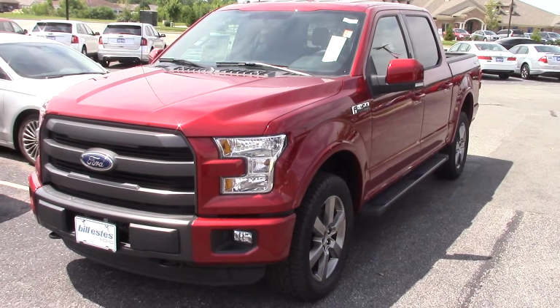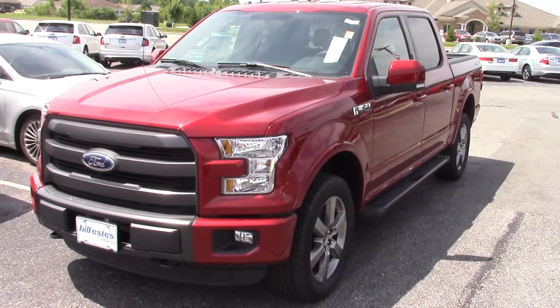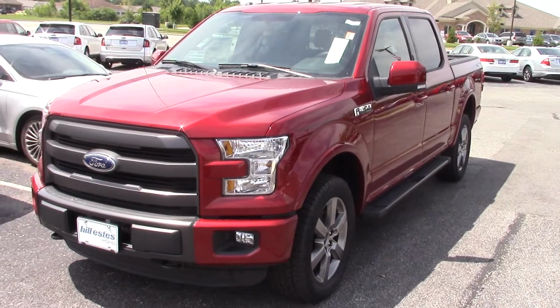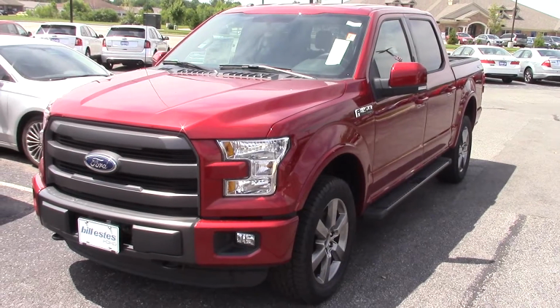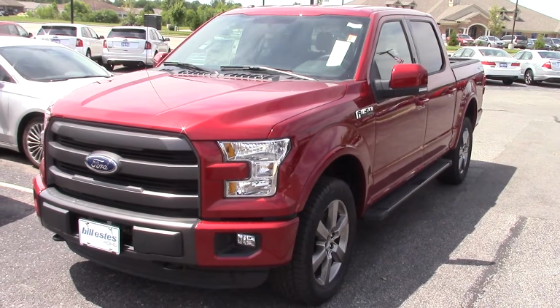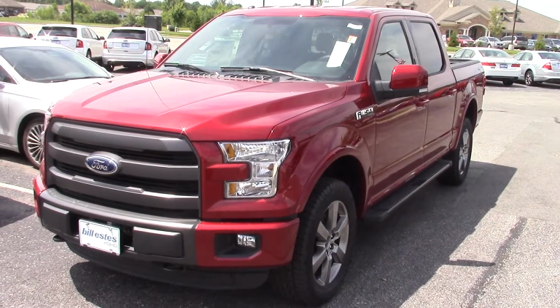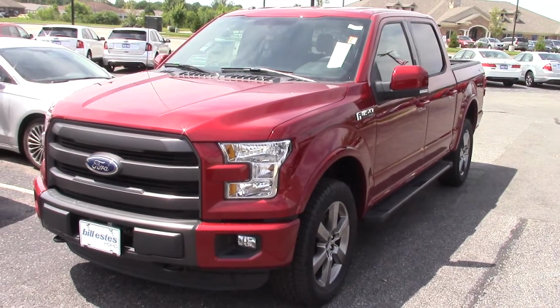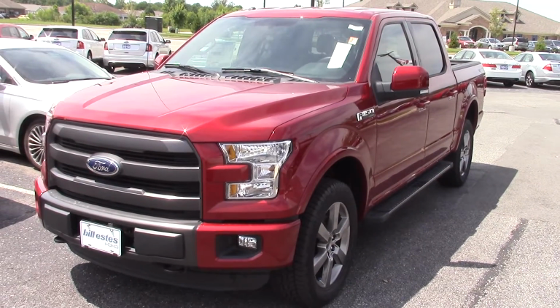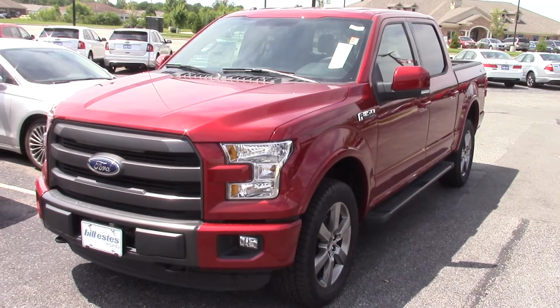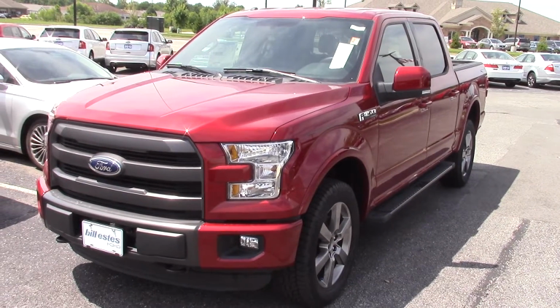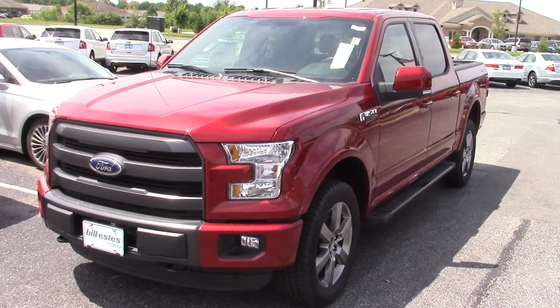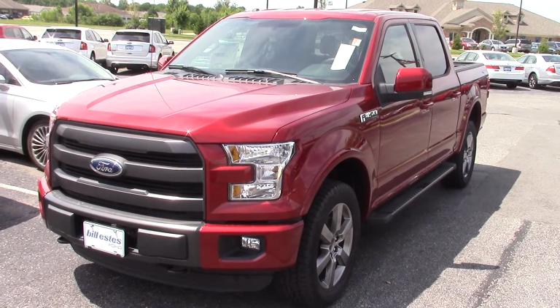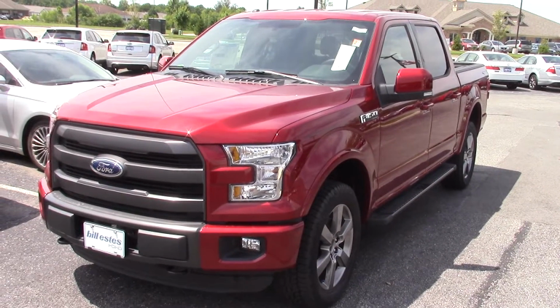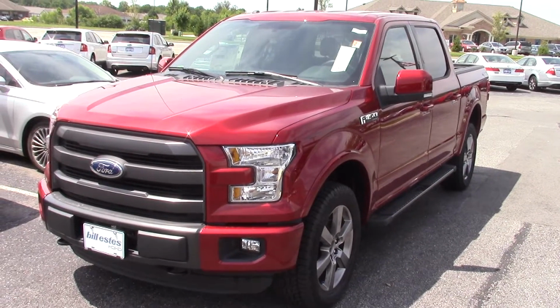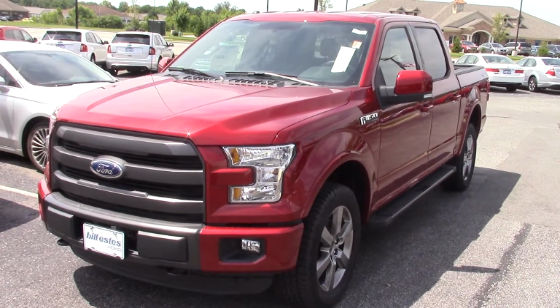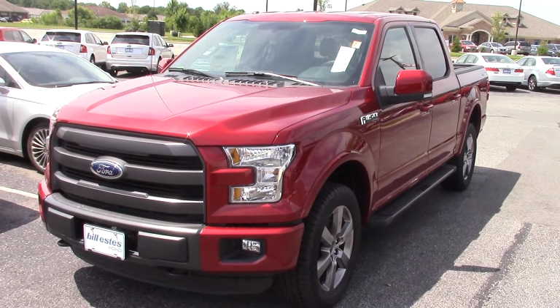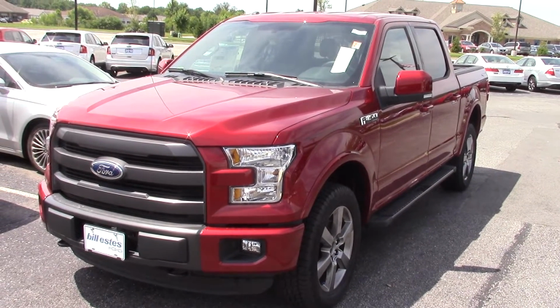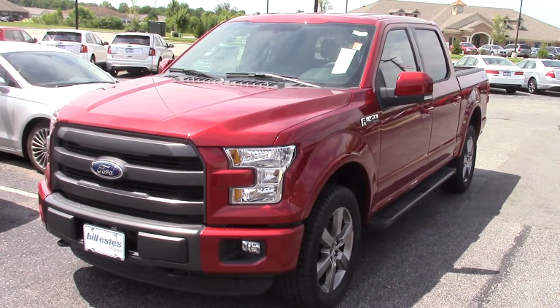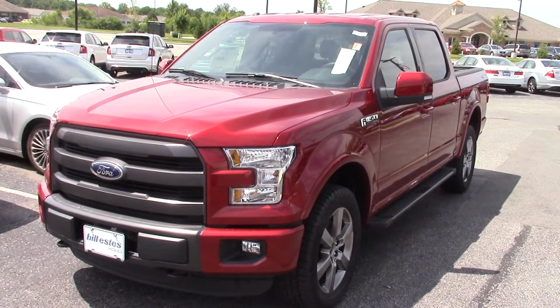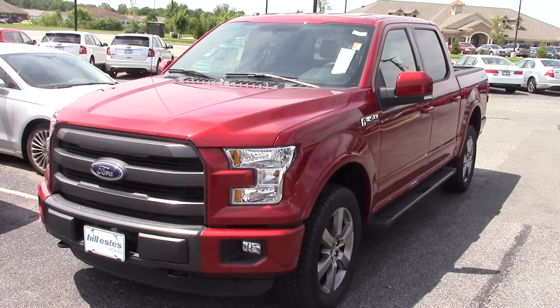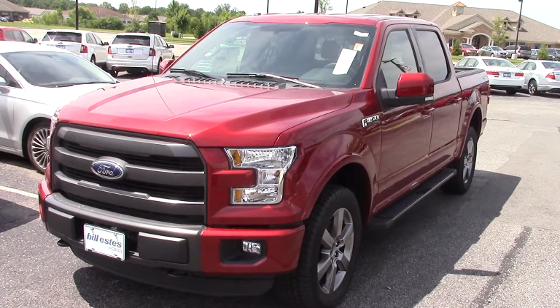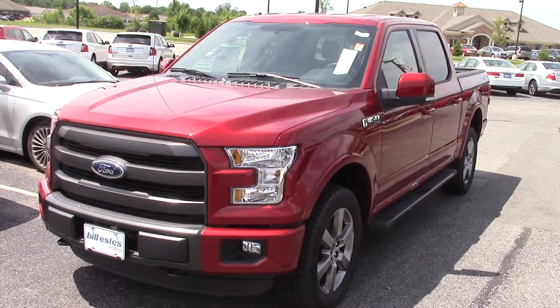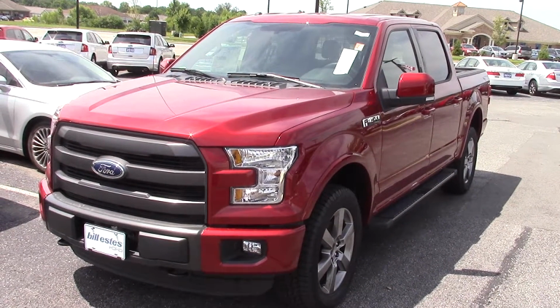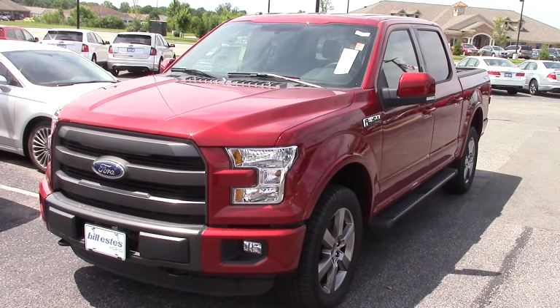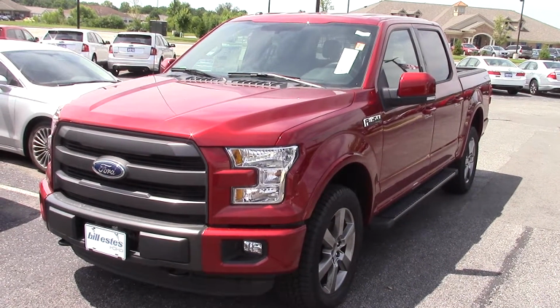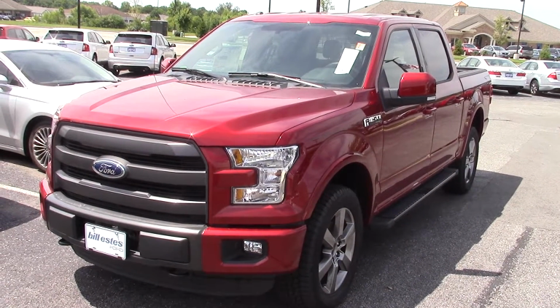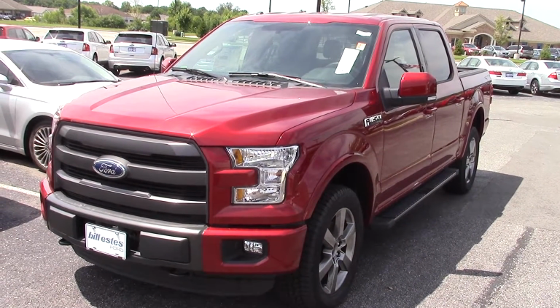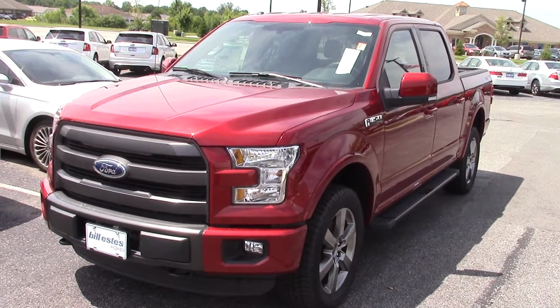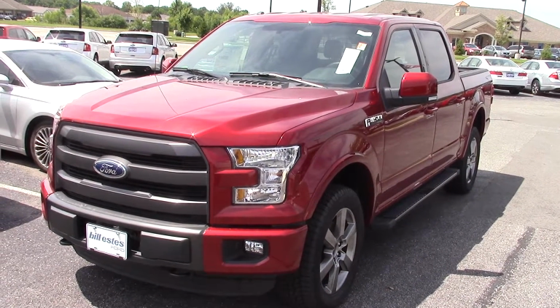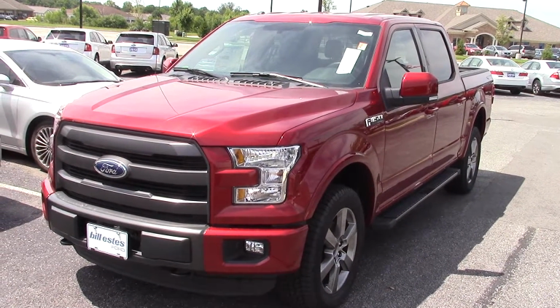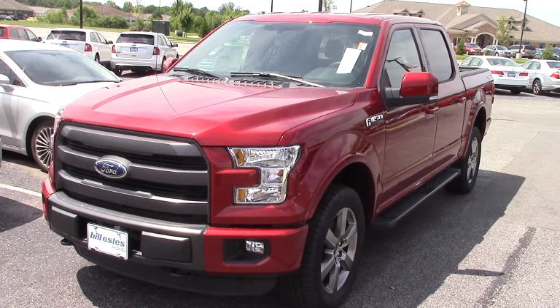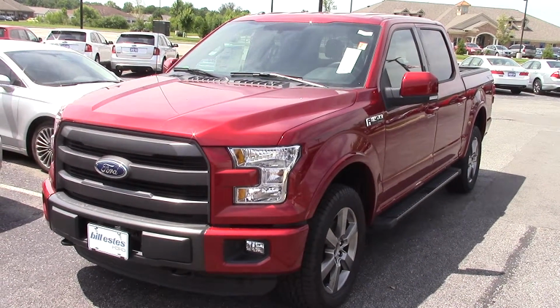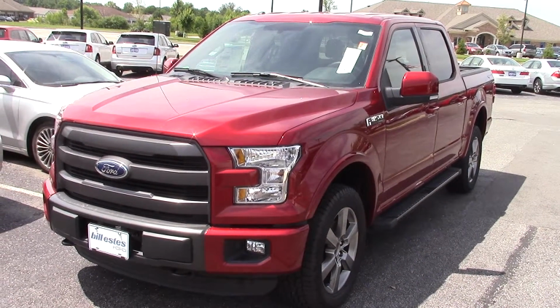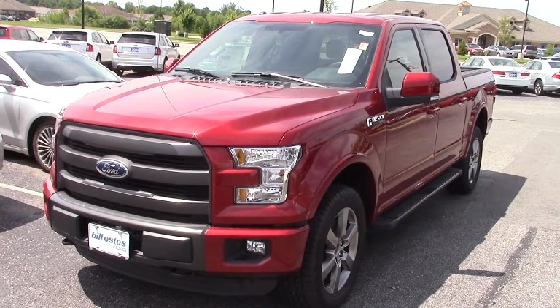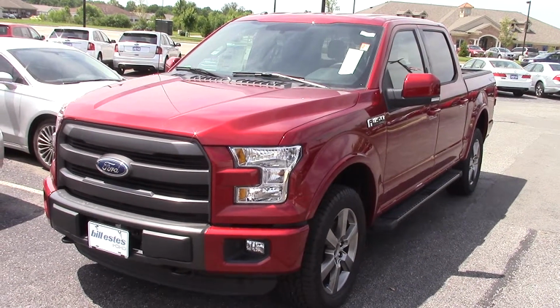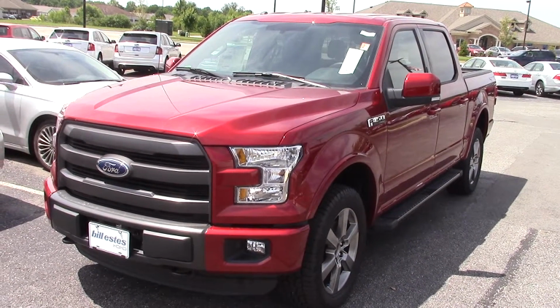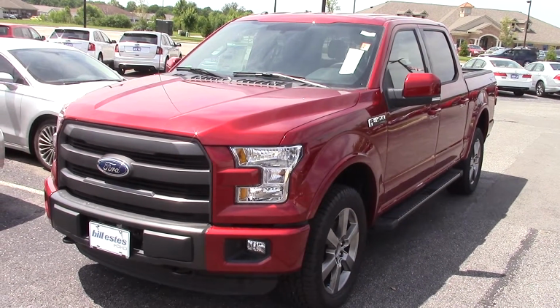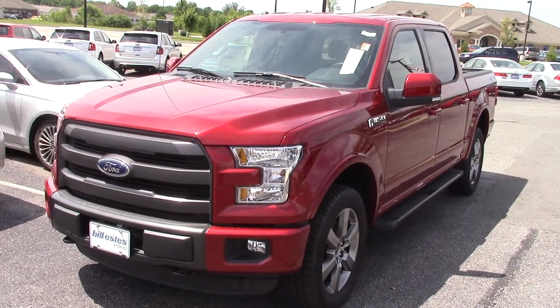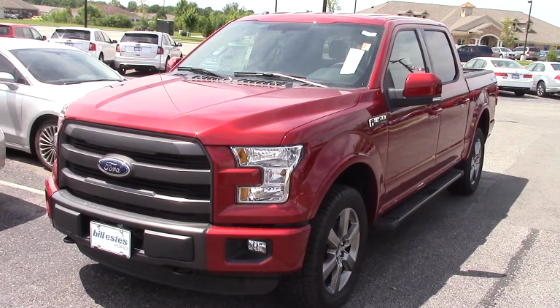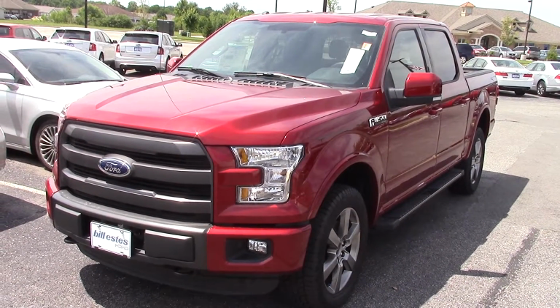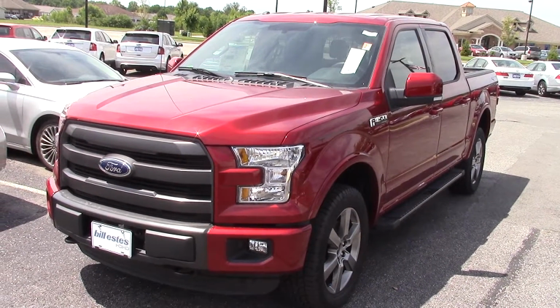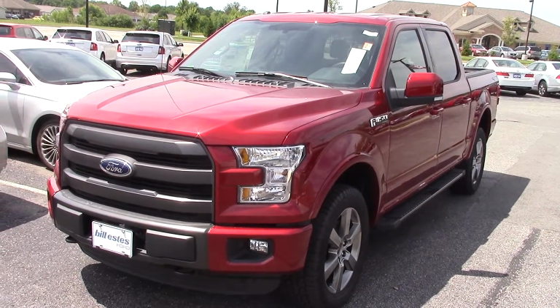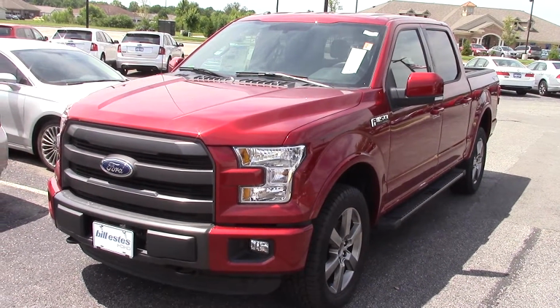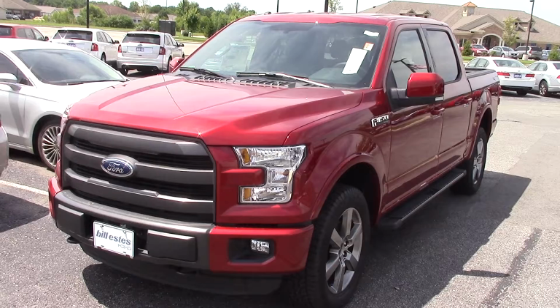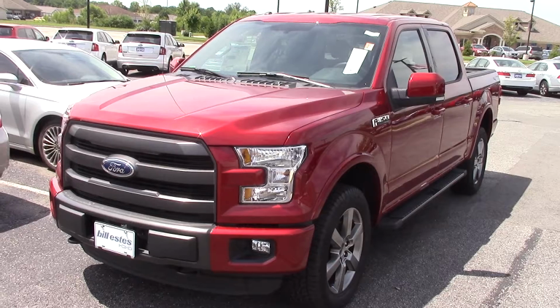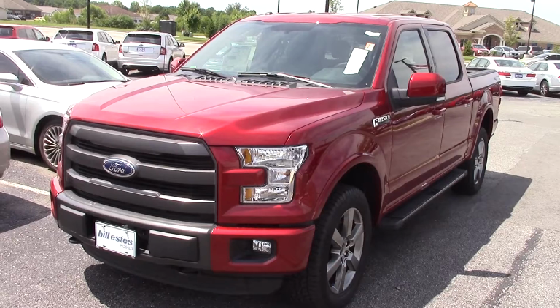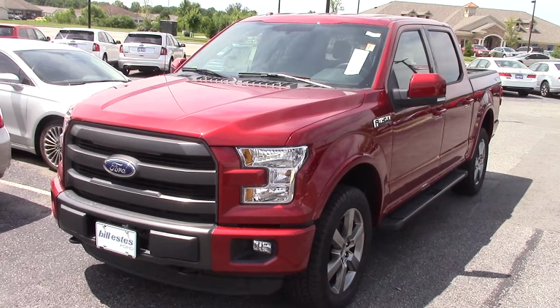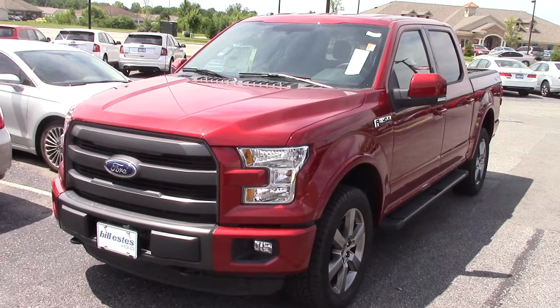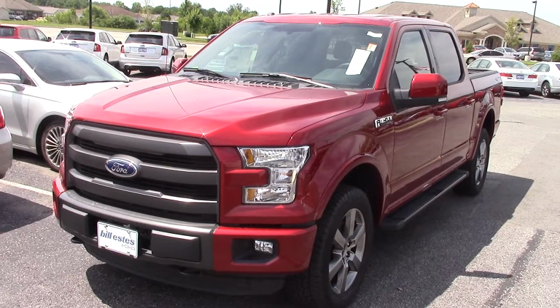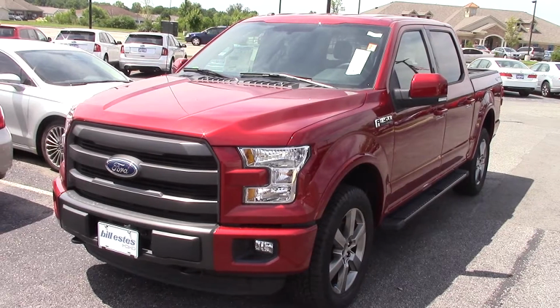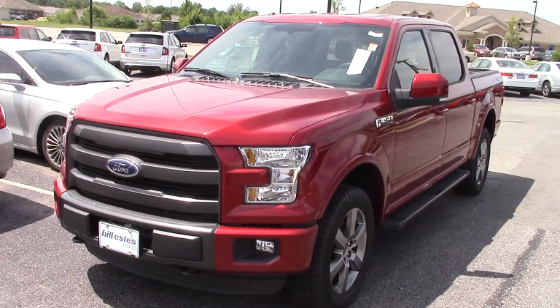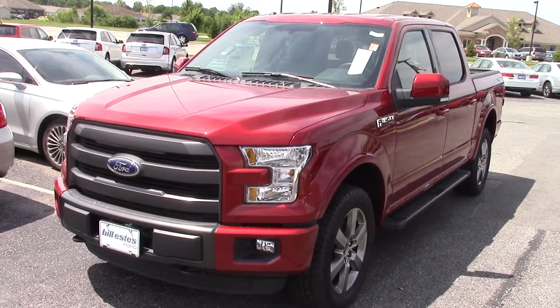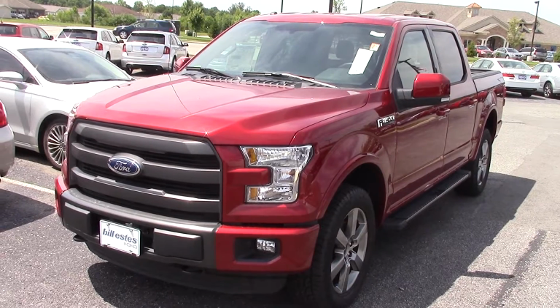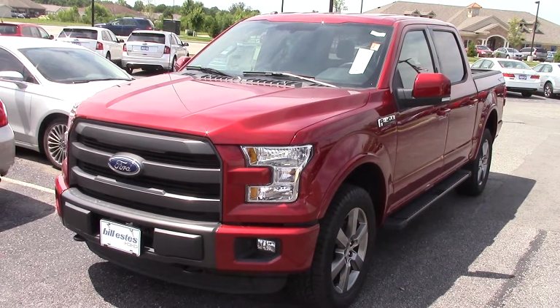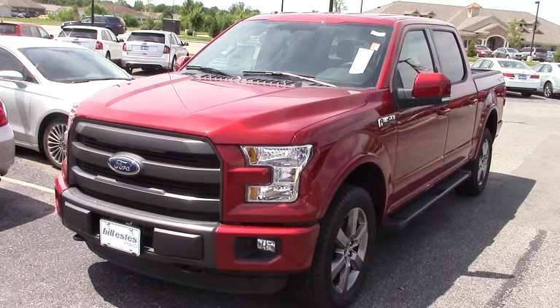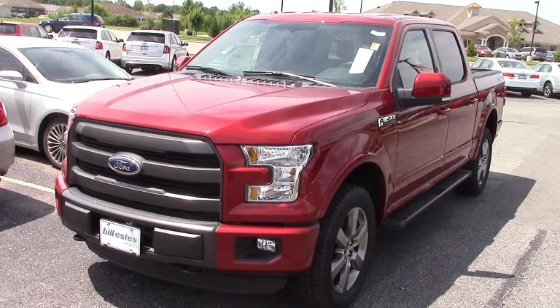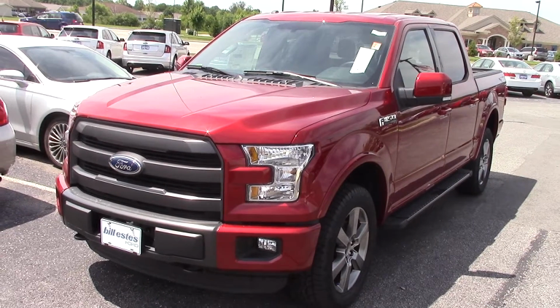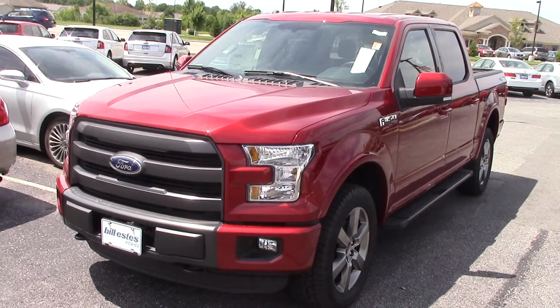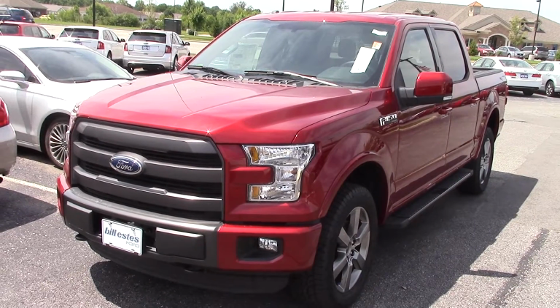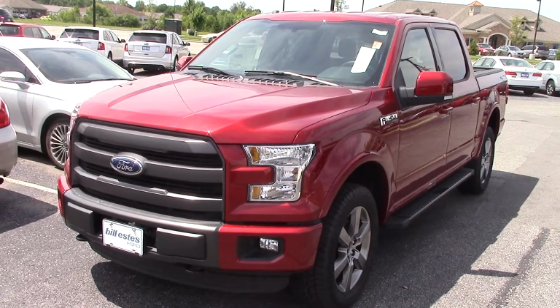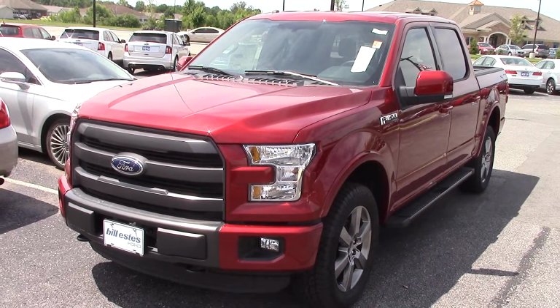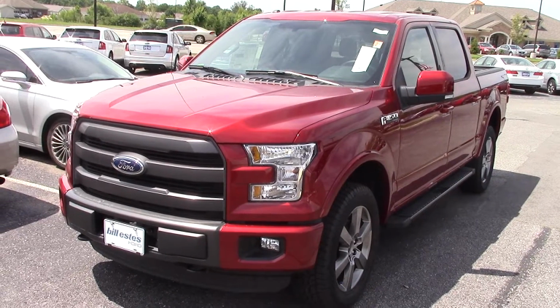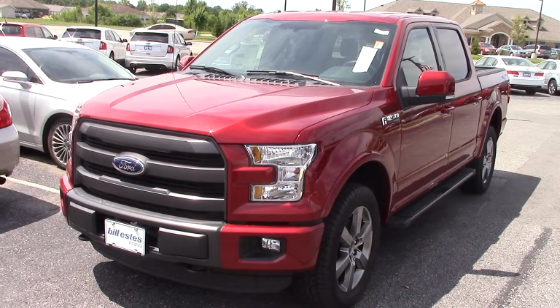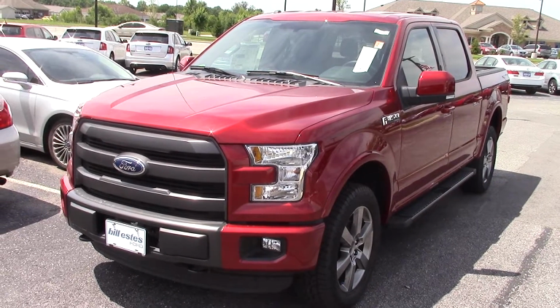Hi, this is Patrick at Bill S. Desport. I want to send you a quick video on the 2015 F-150 you inquired on.